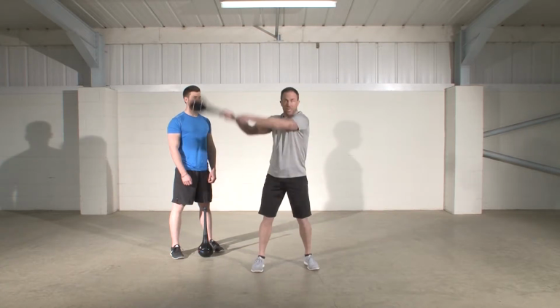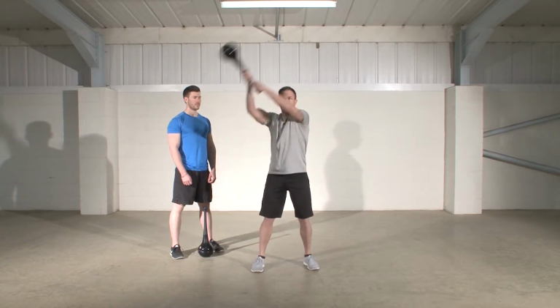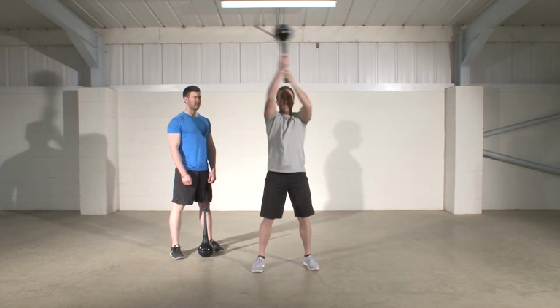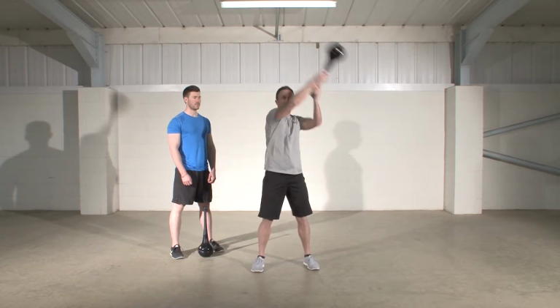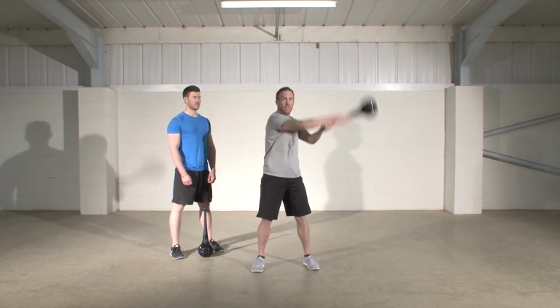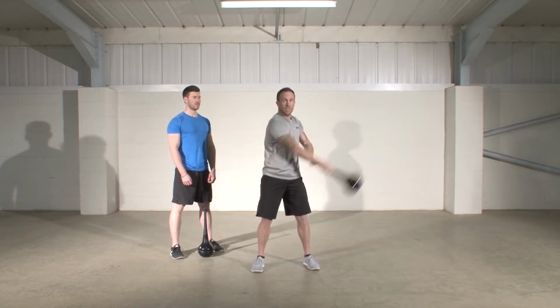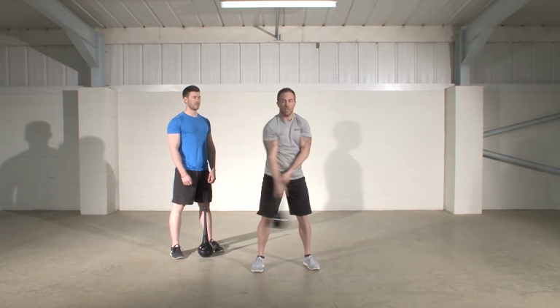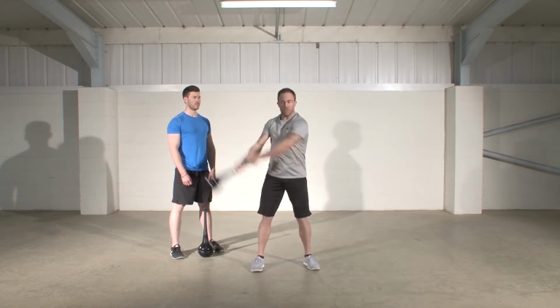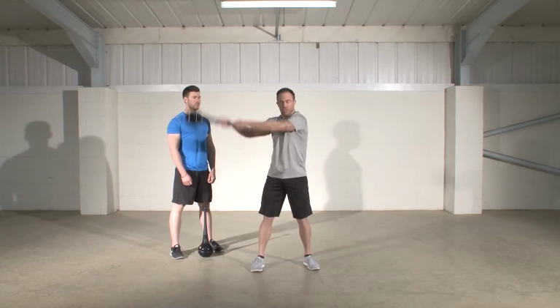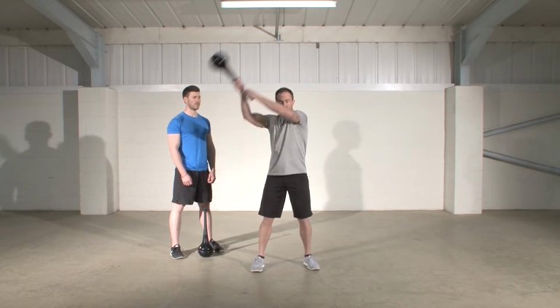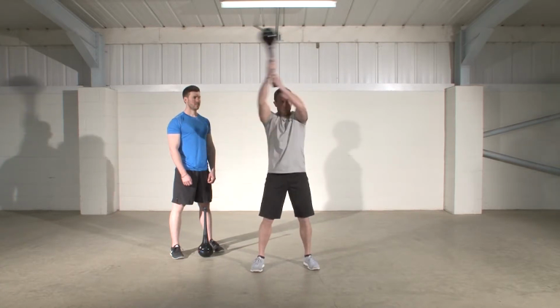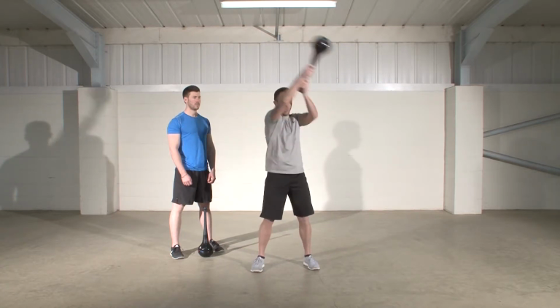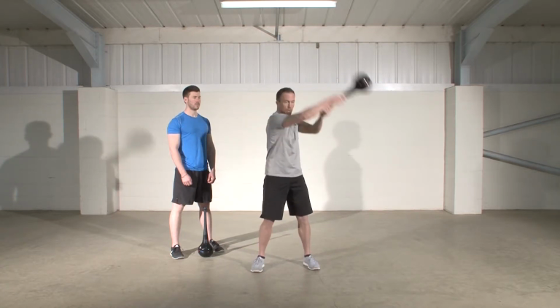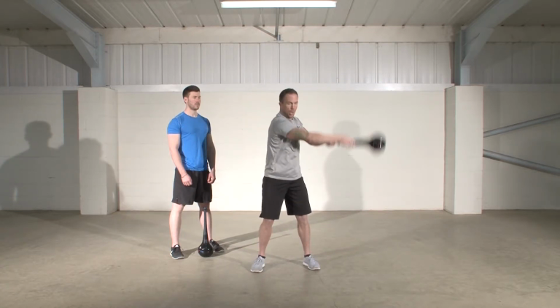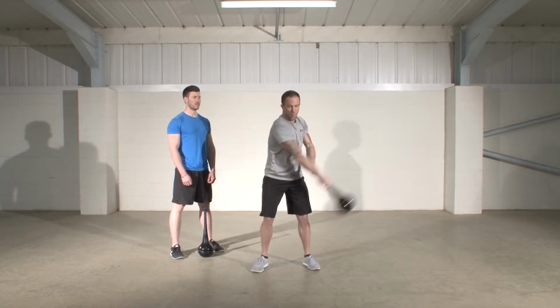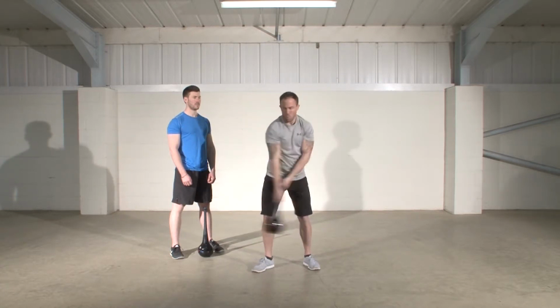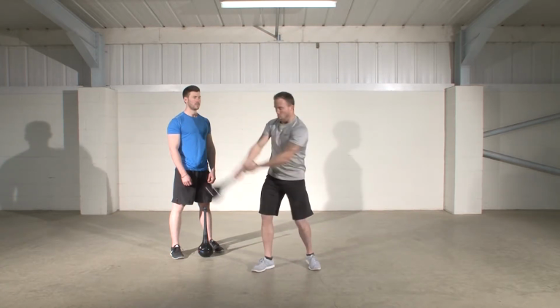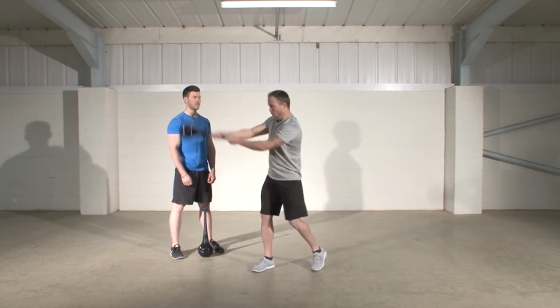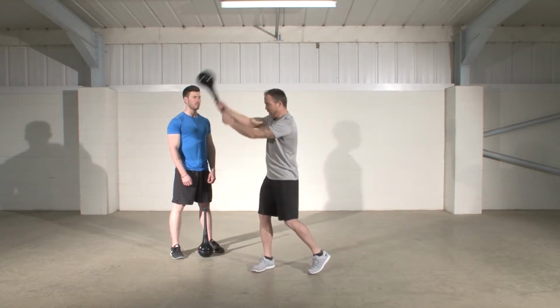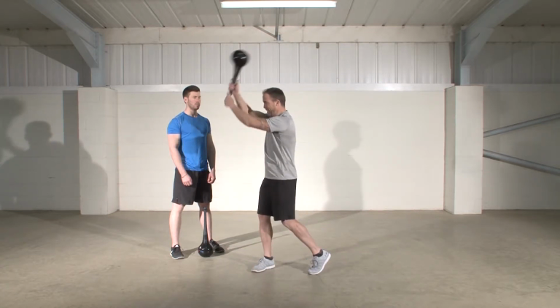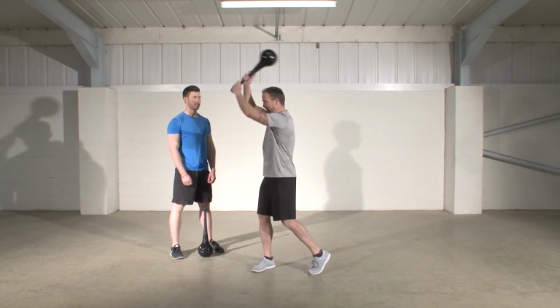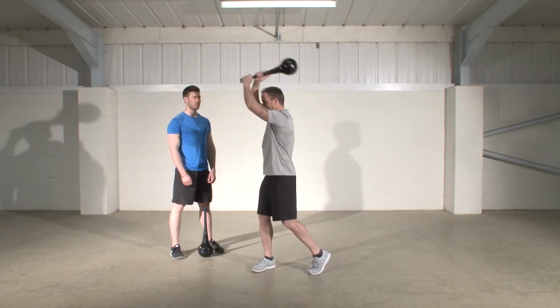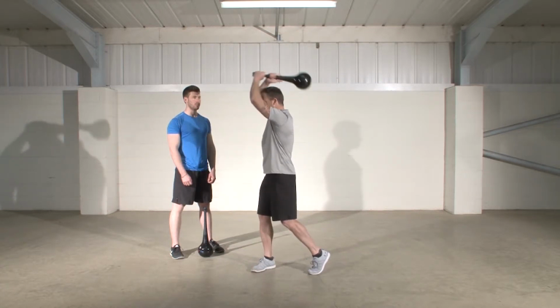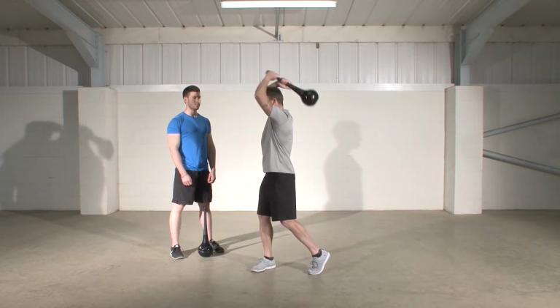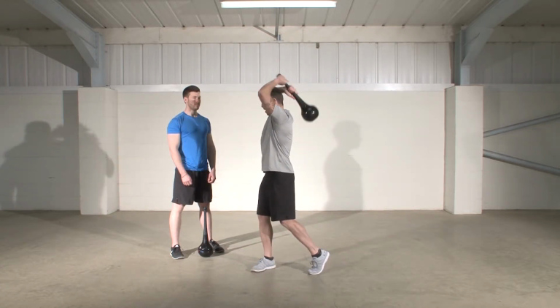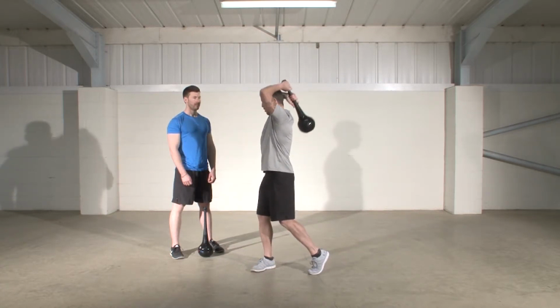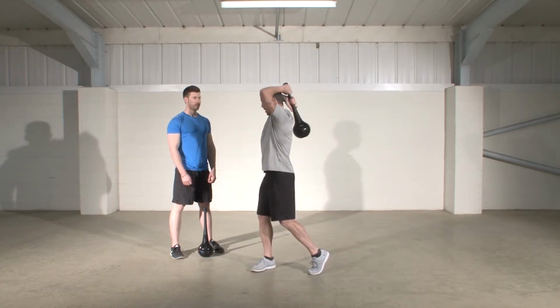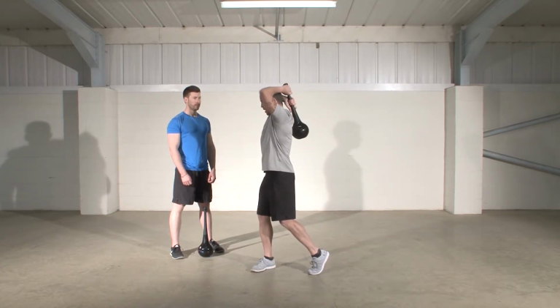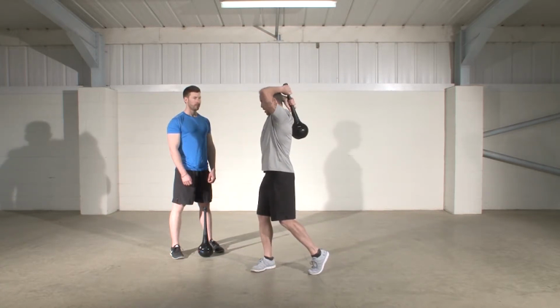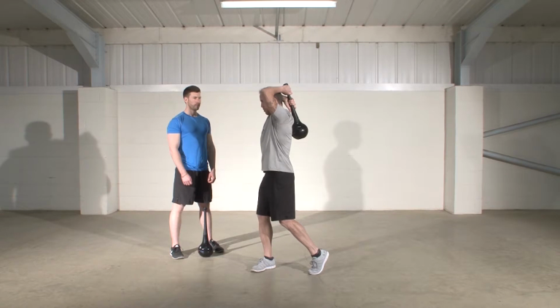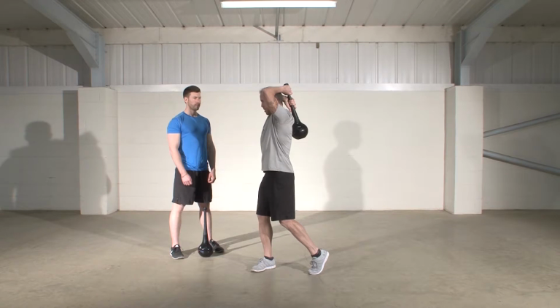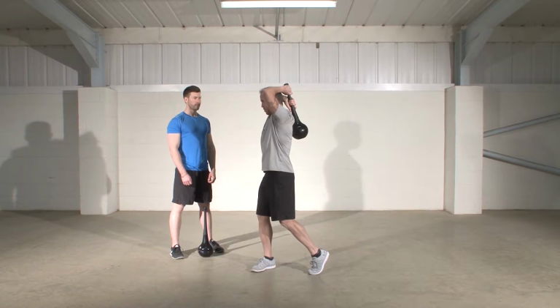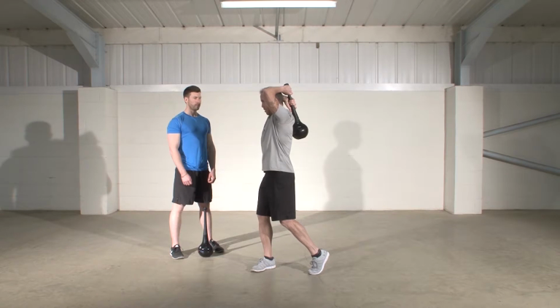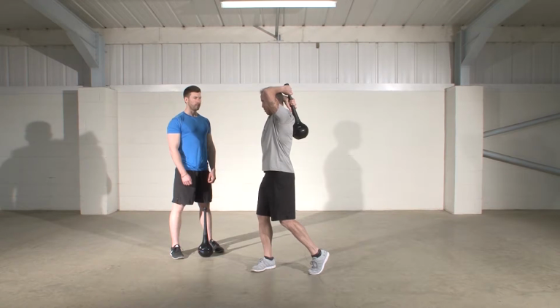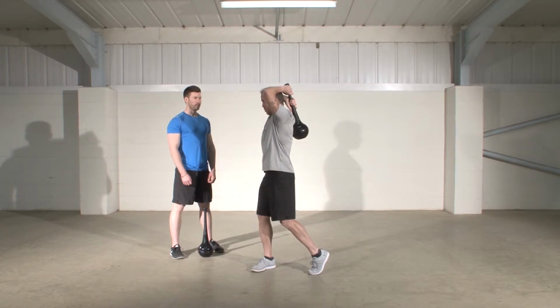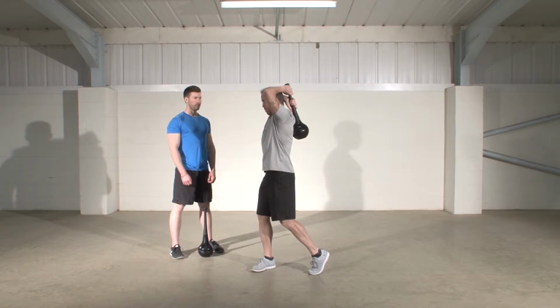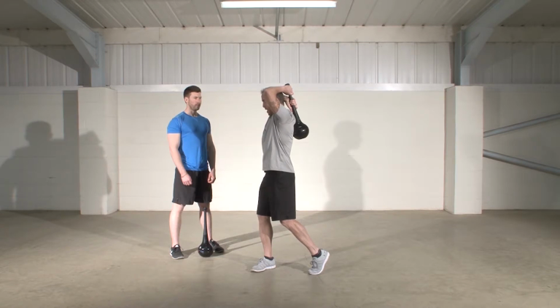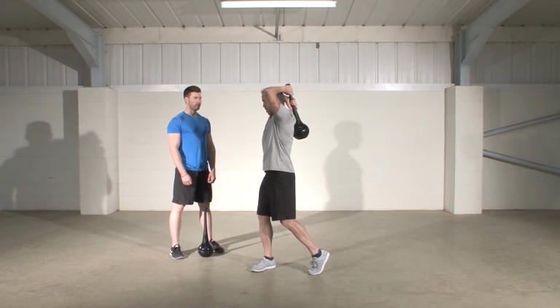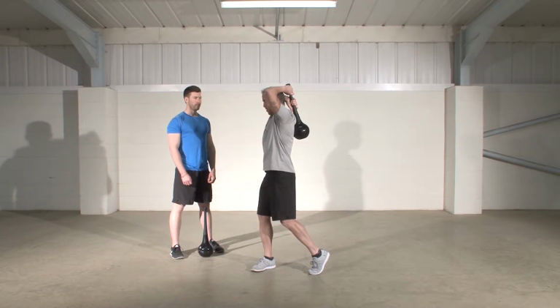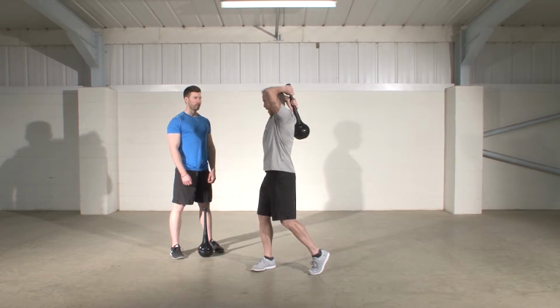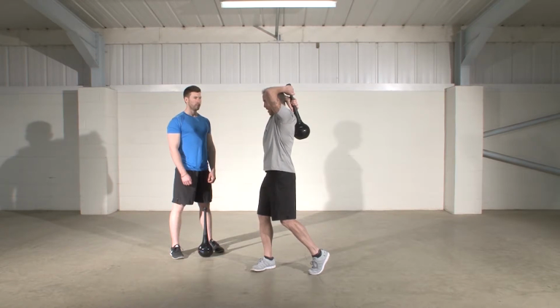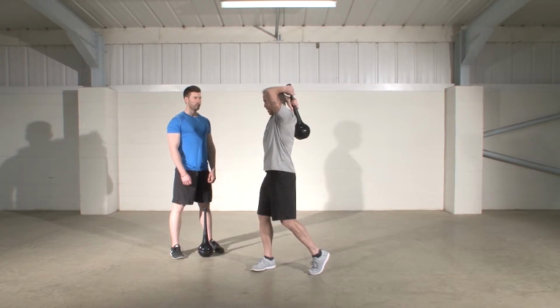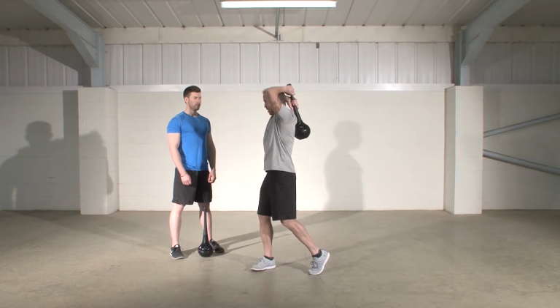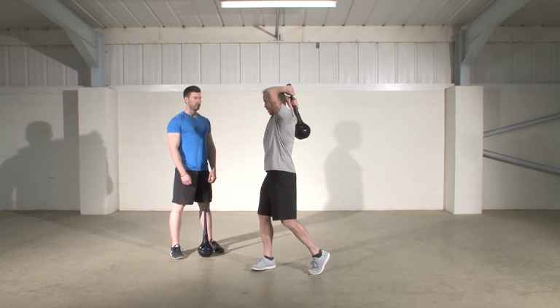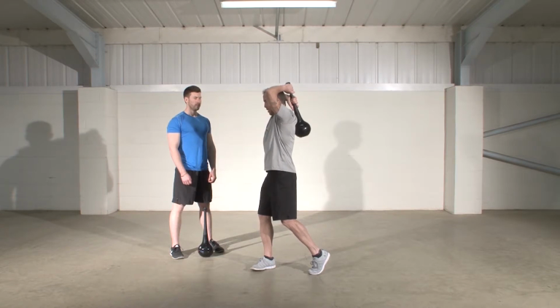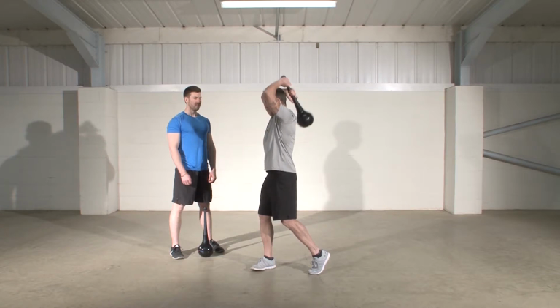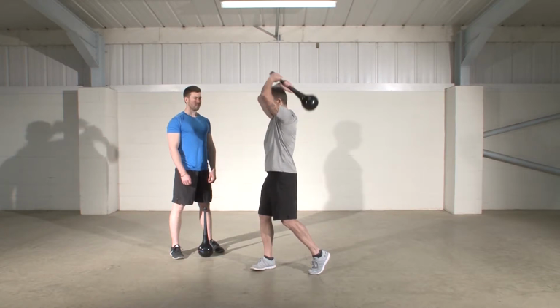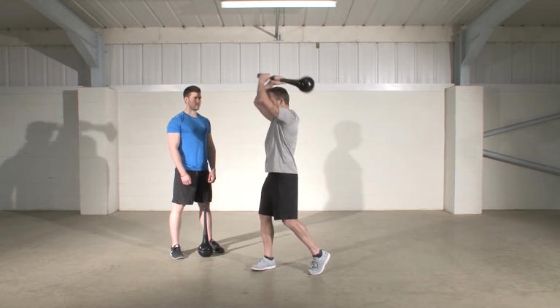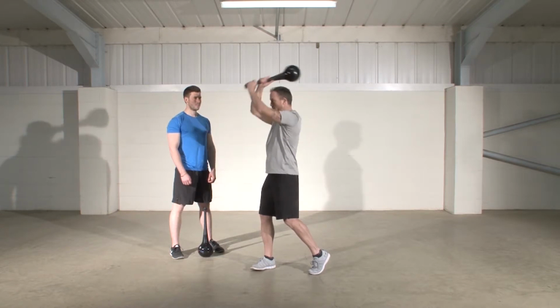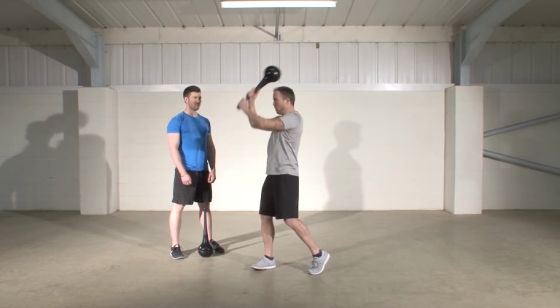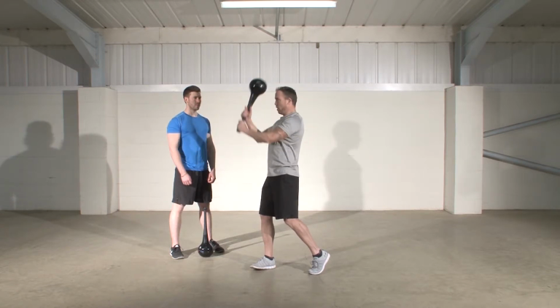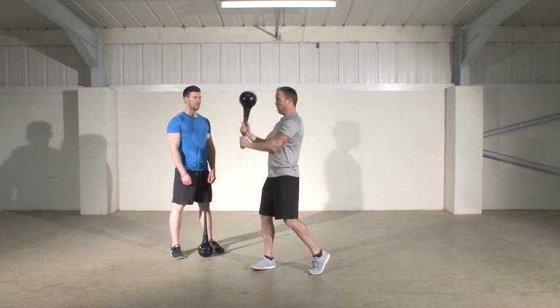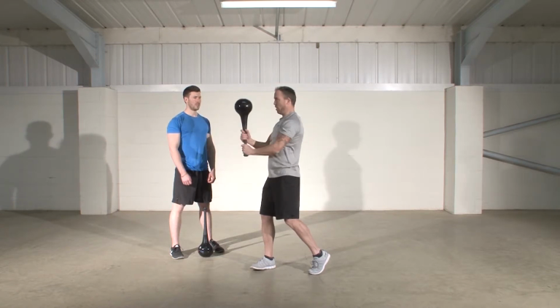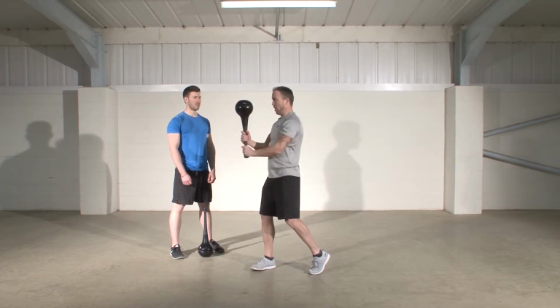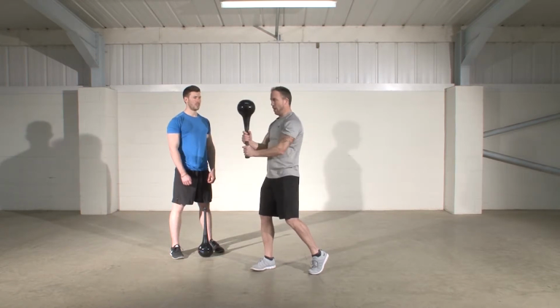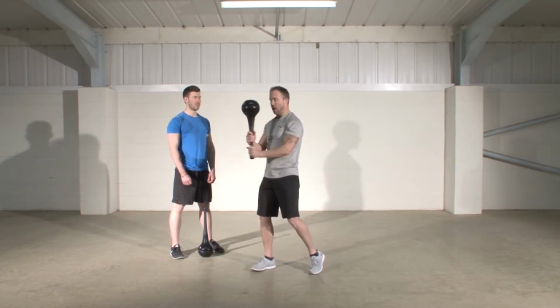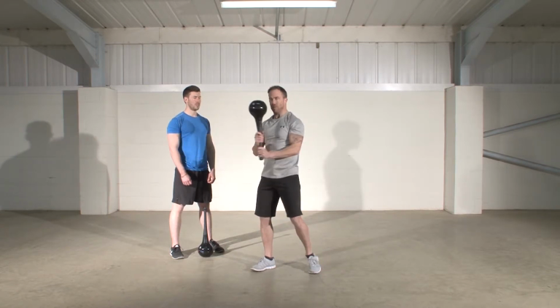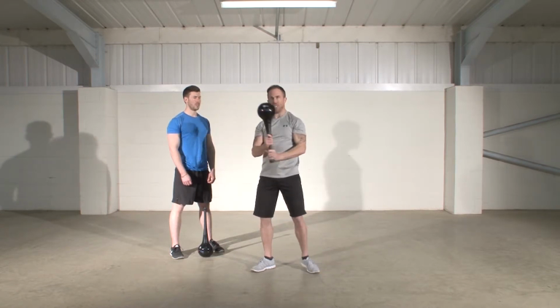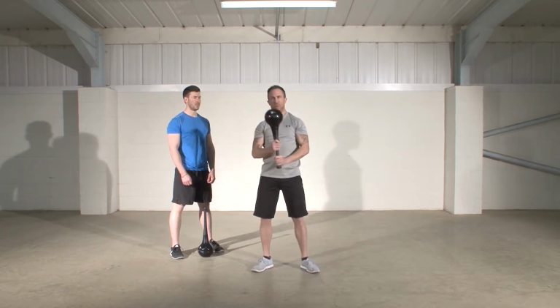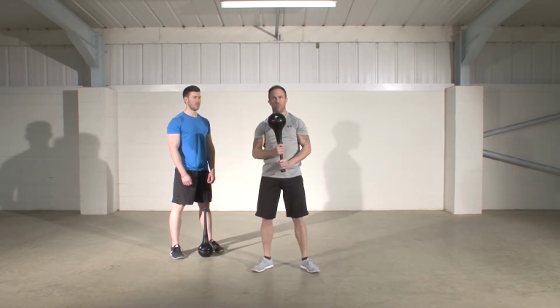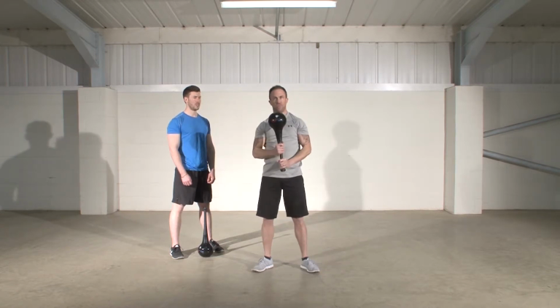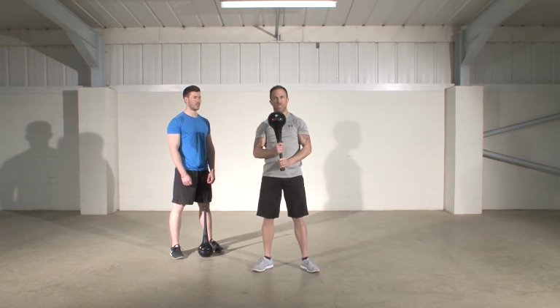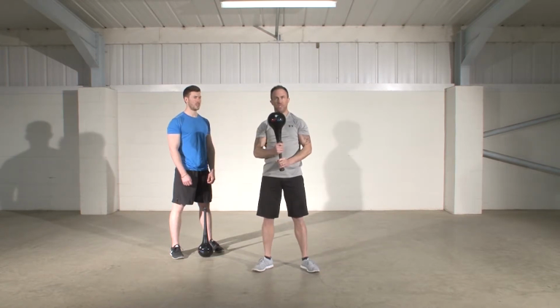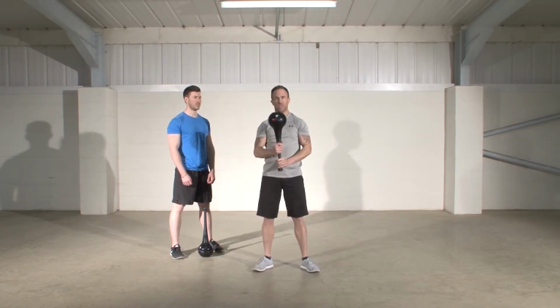Three, two, one — decelerate the club as it comes back overhead and reset when finished.